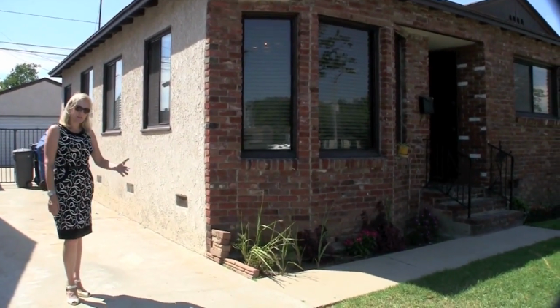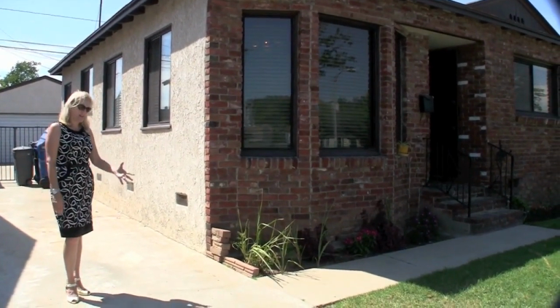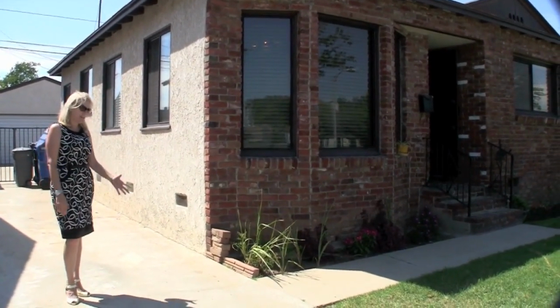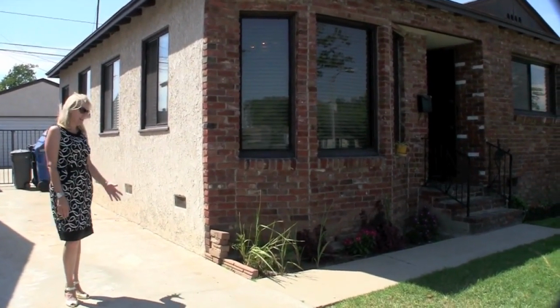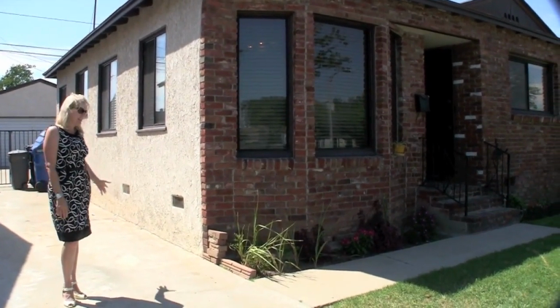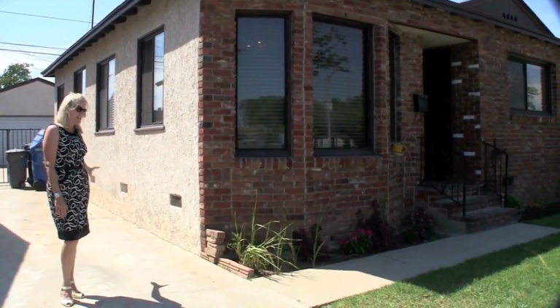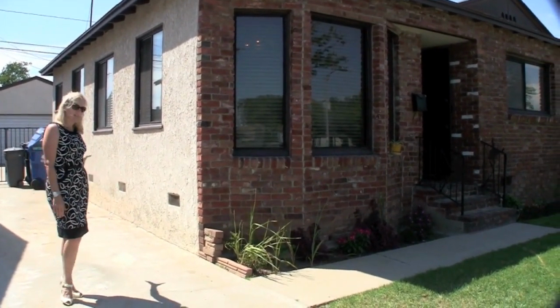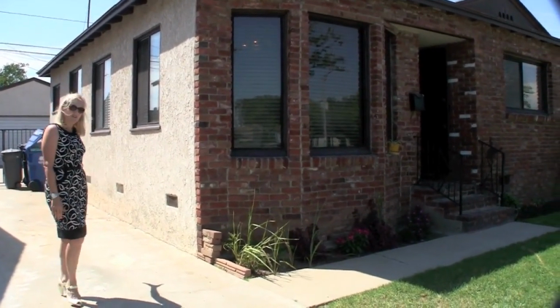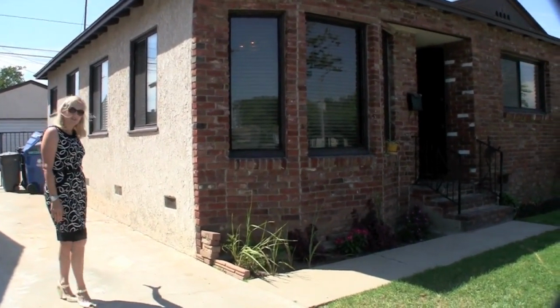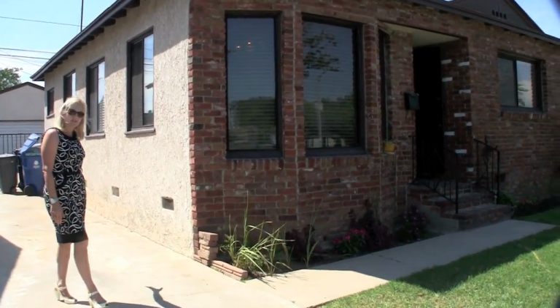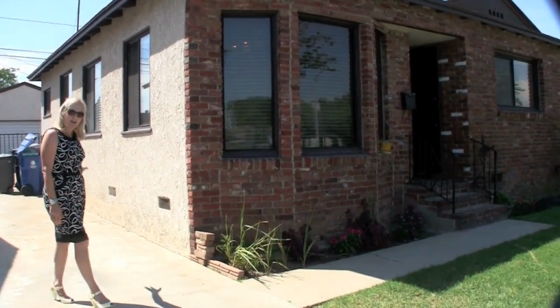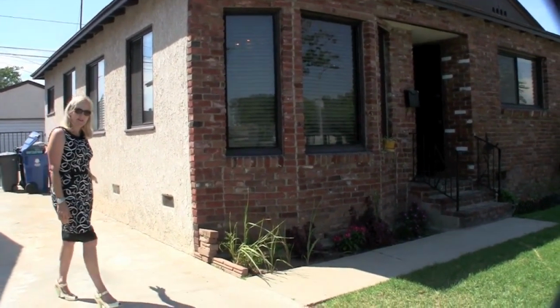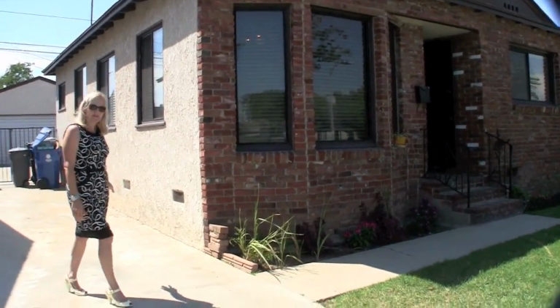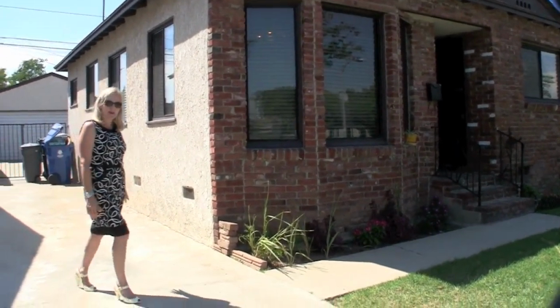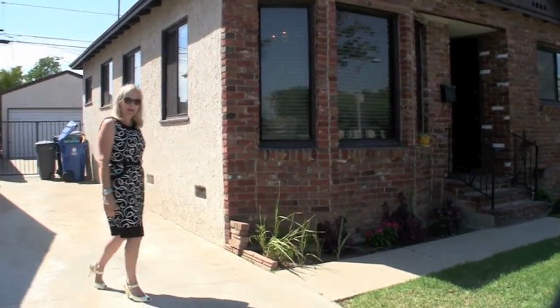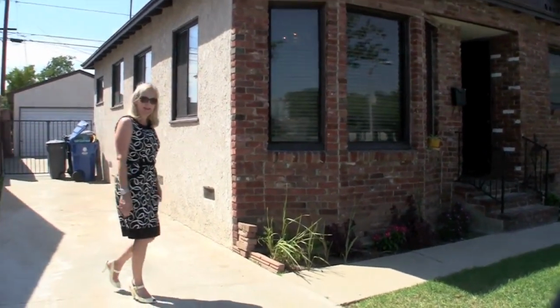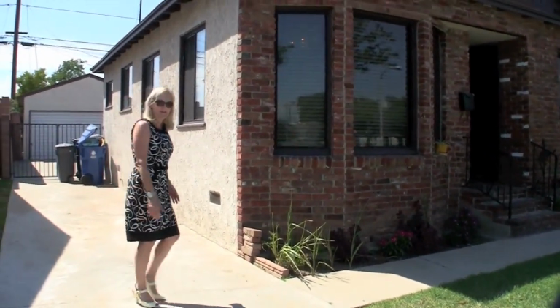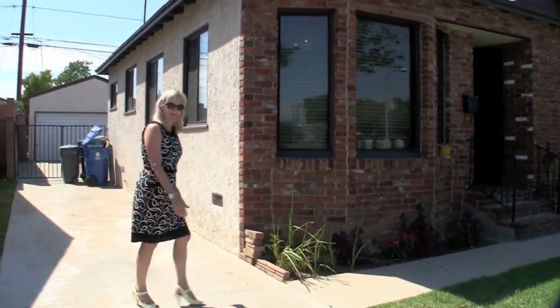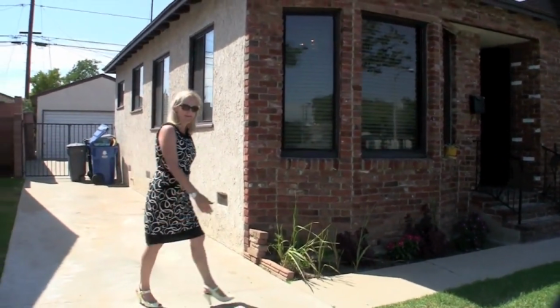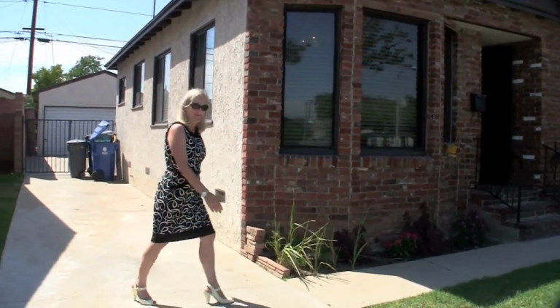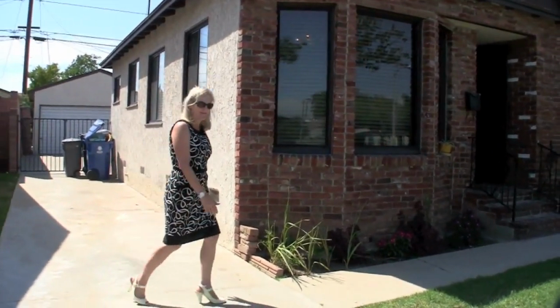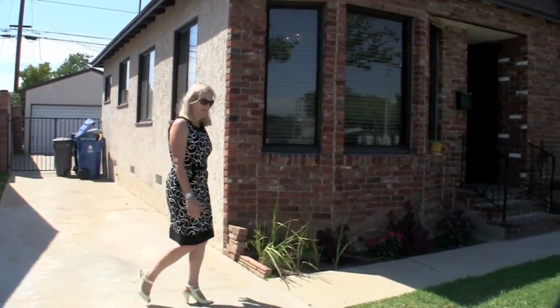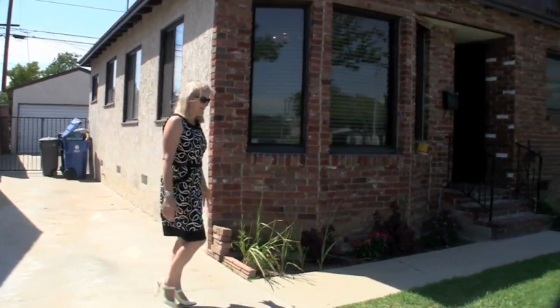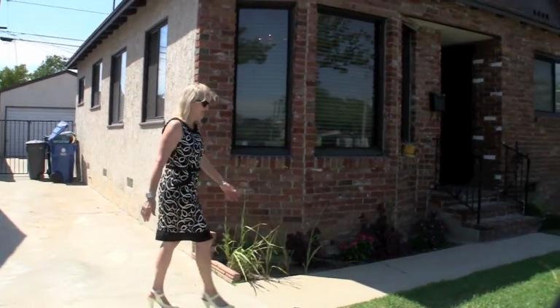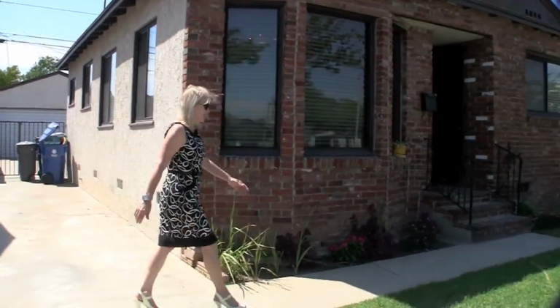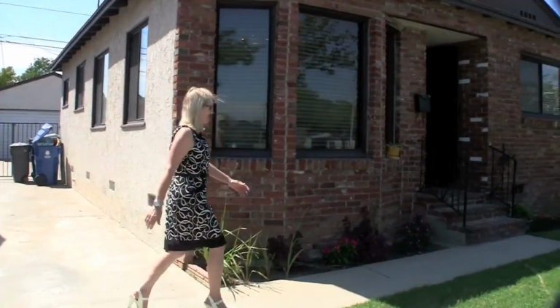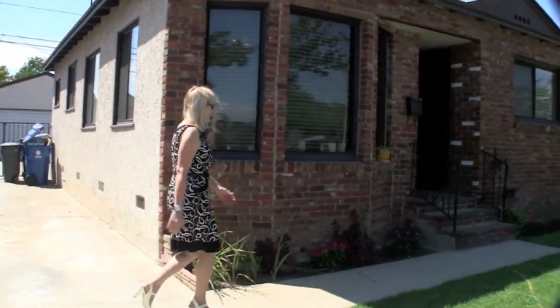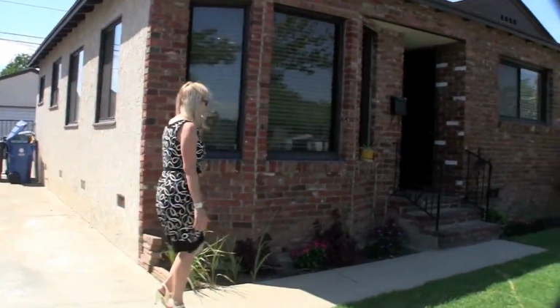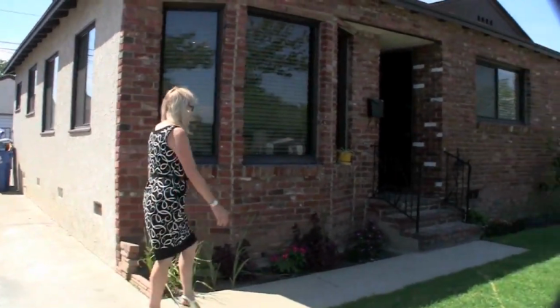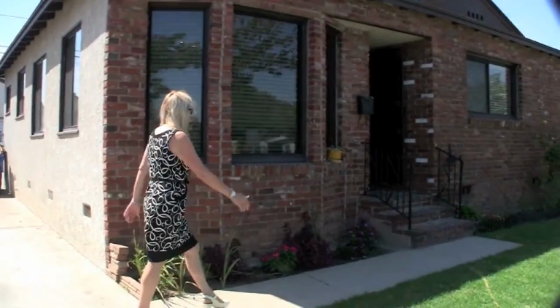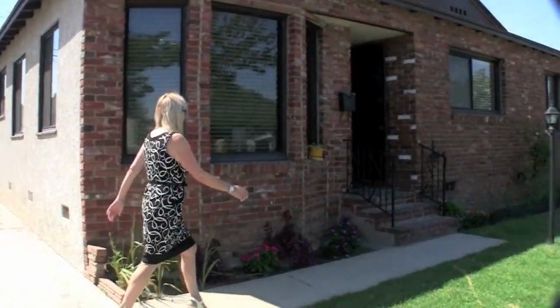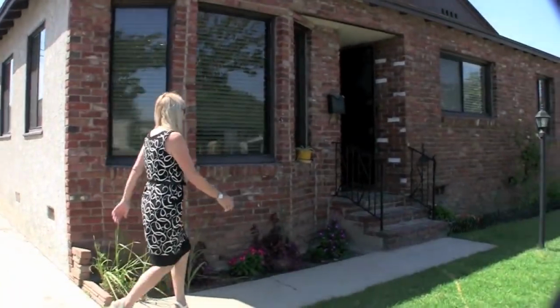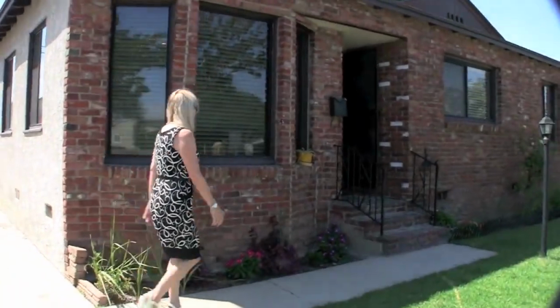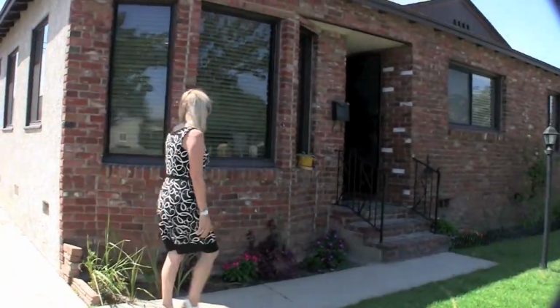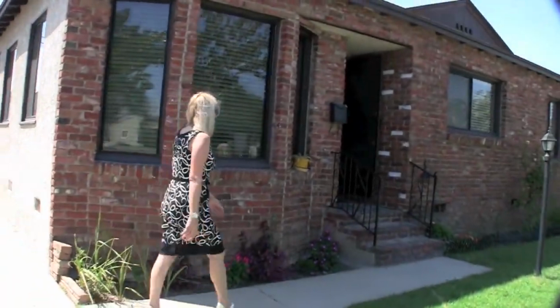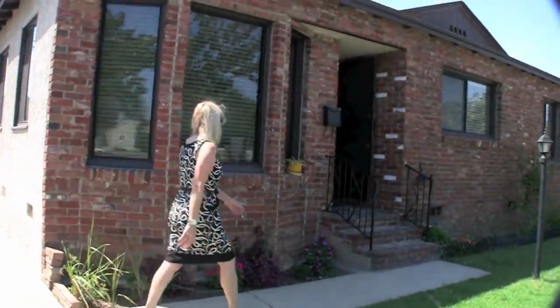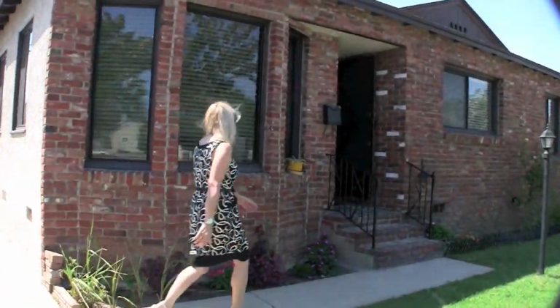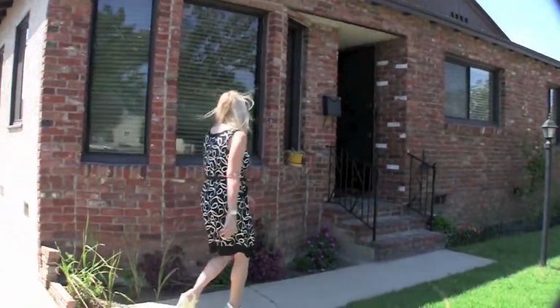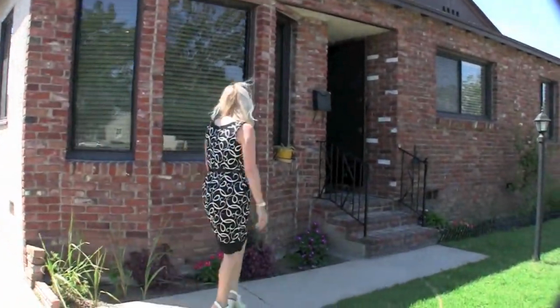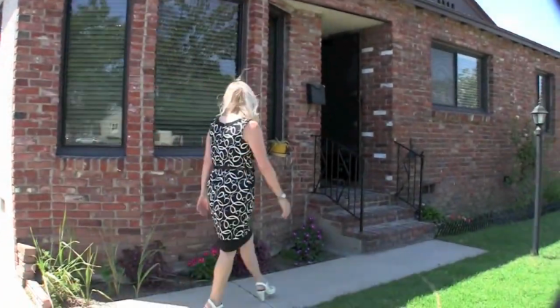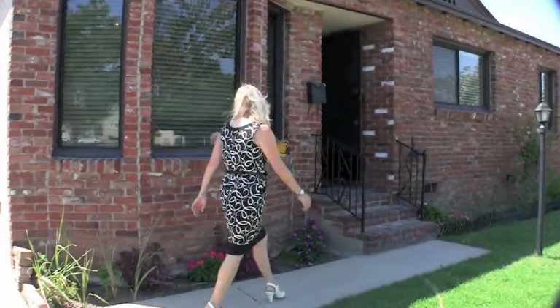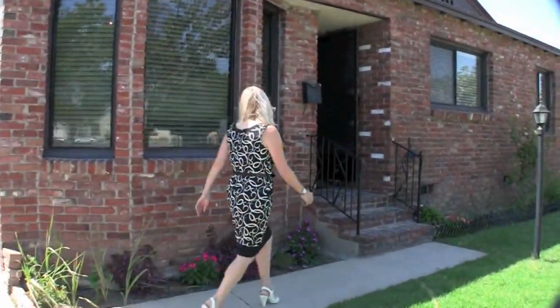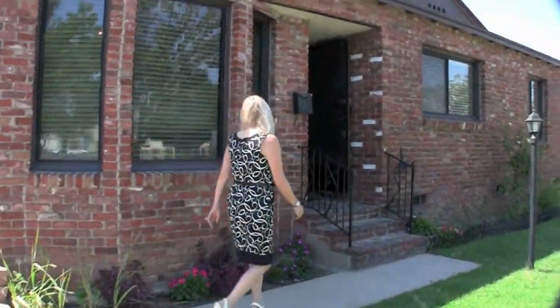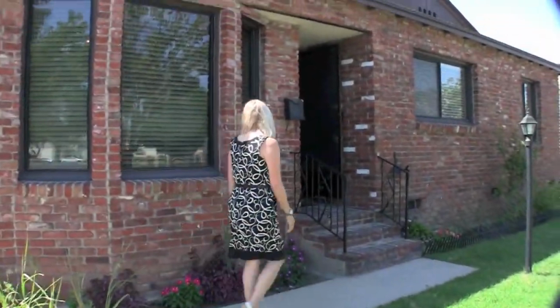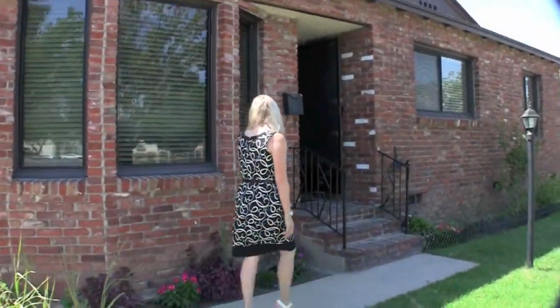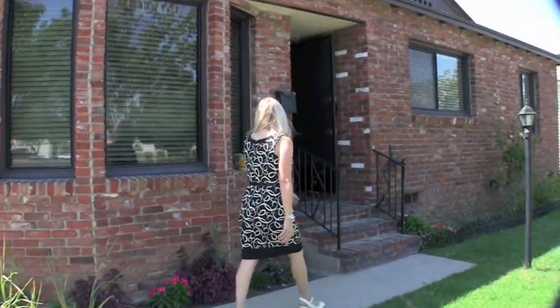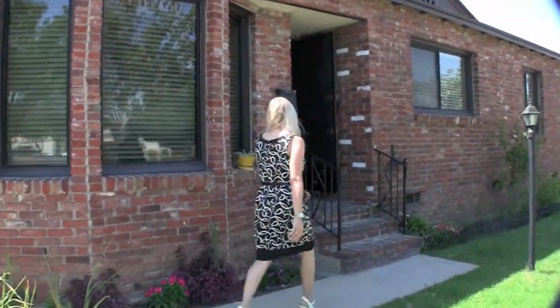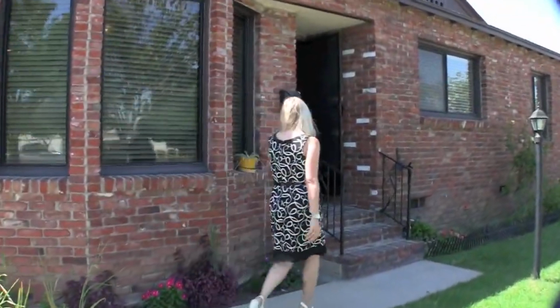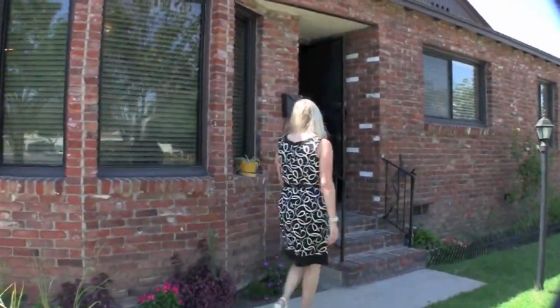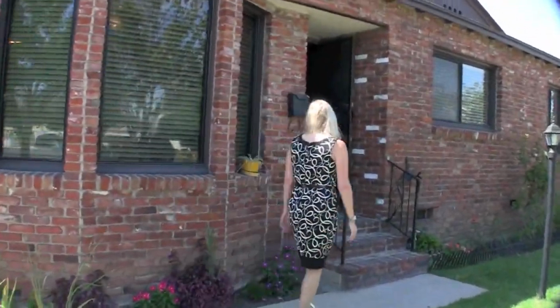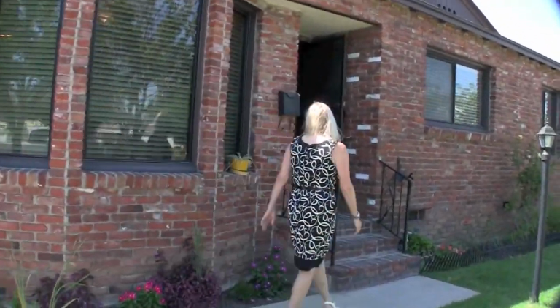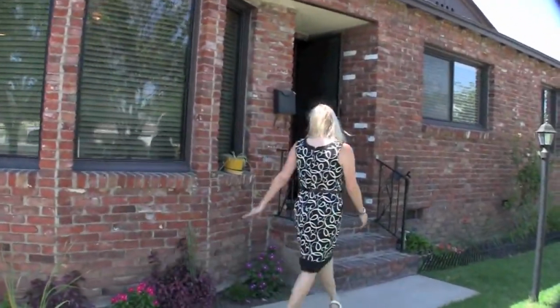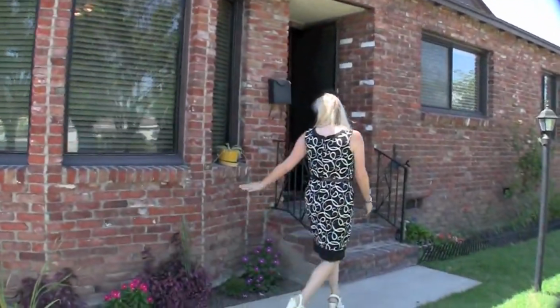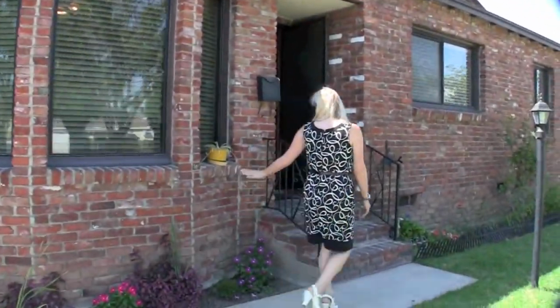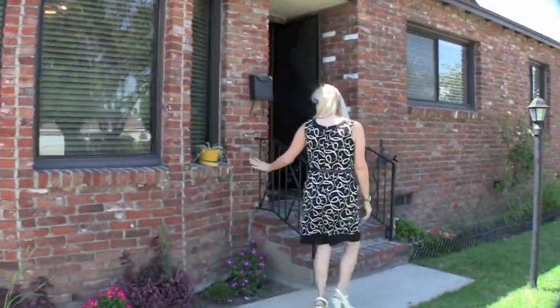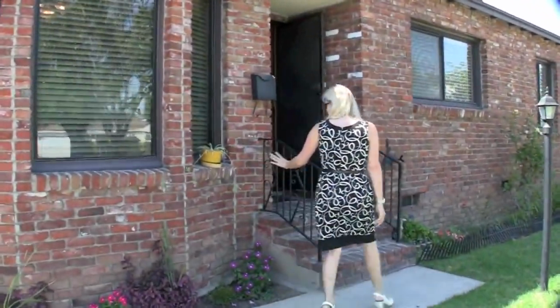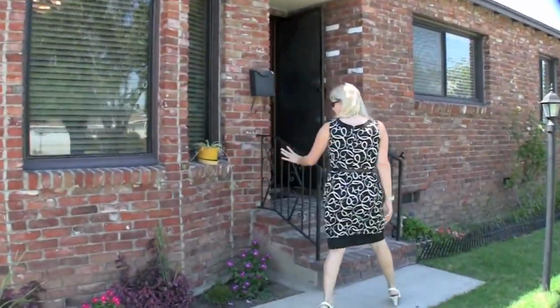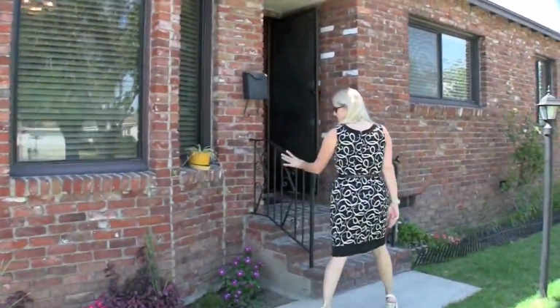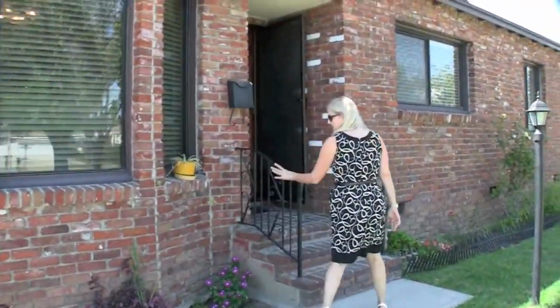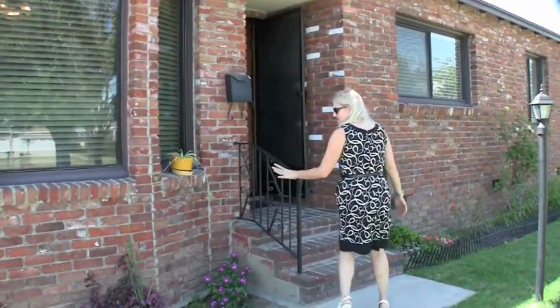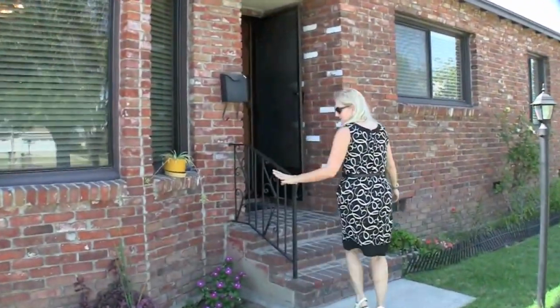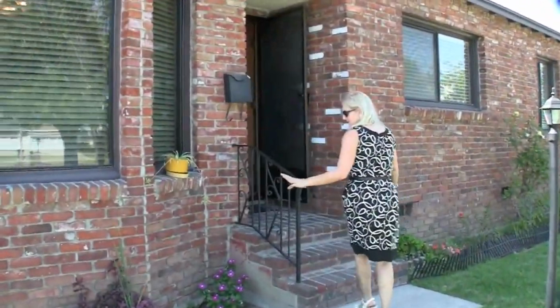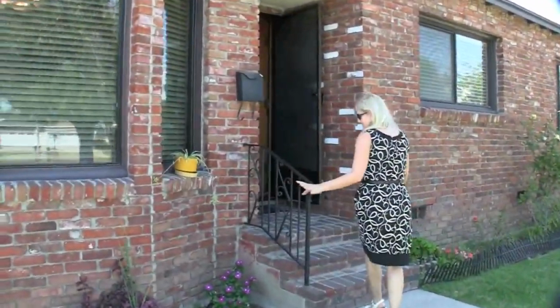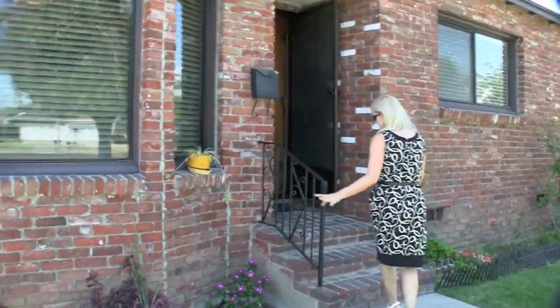We've got a nice long driveway and a nice brick front.